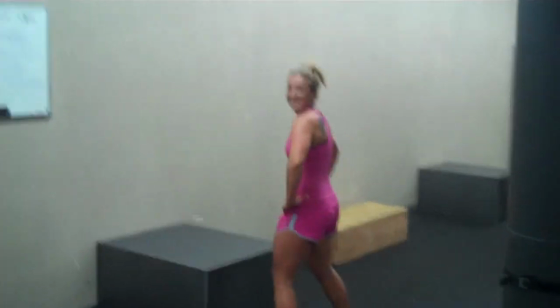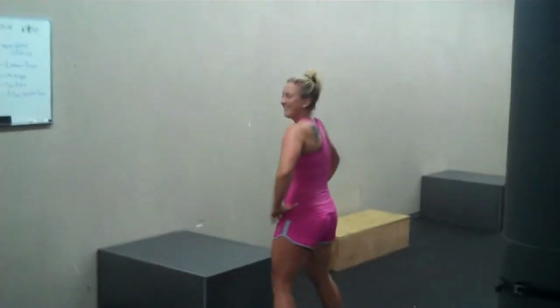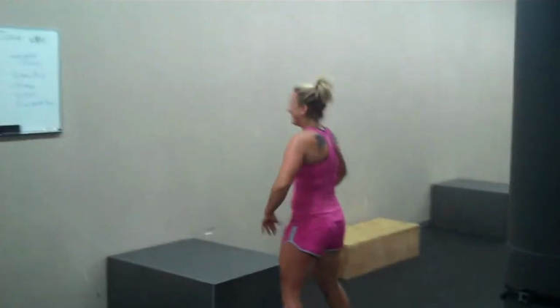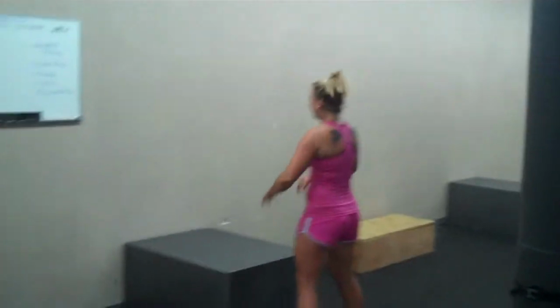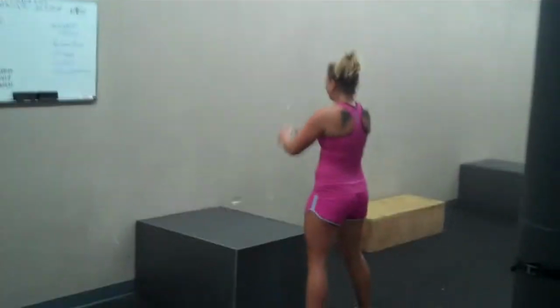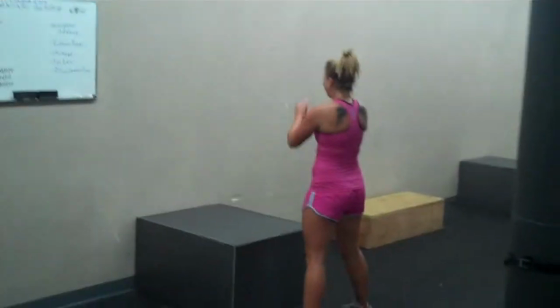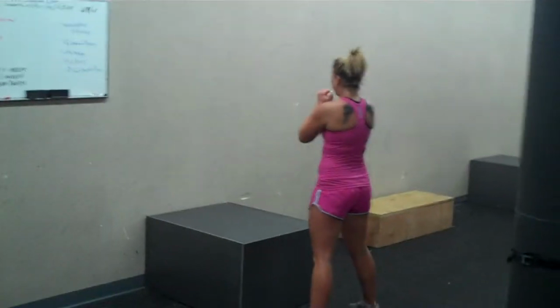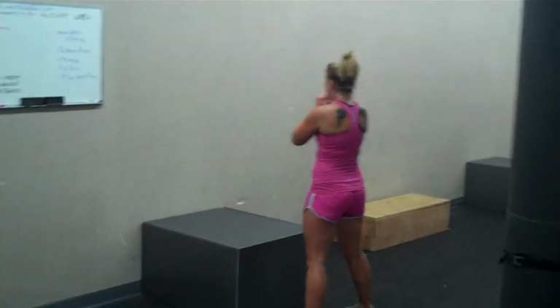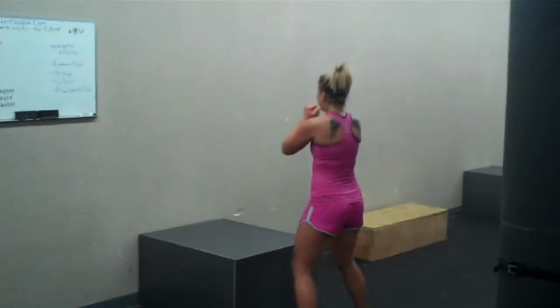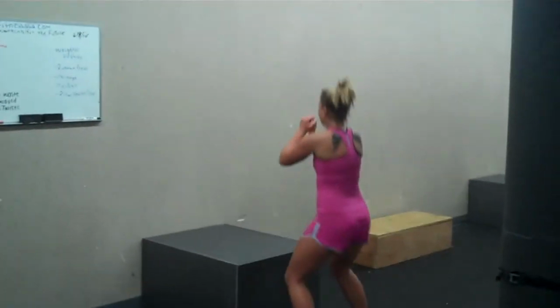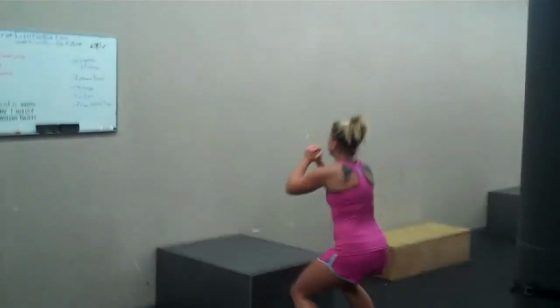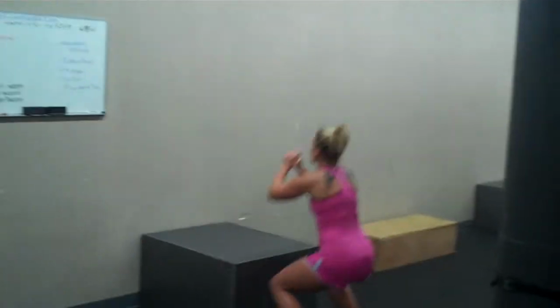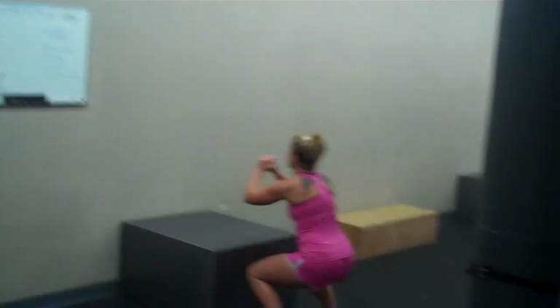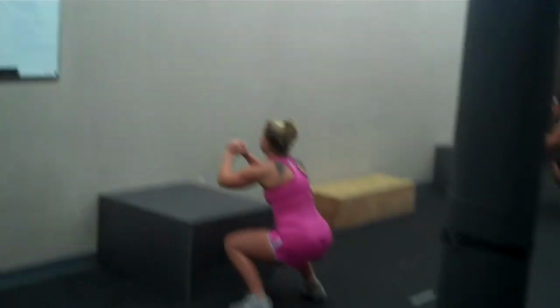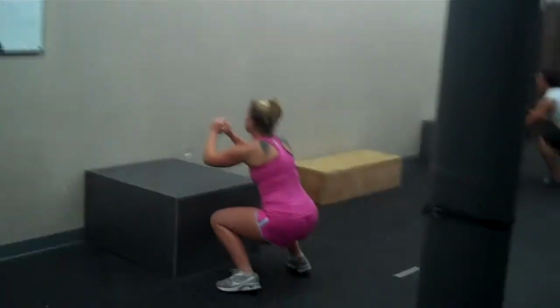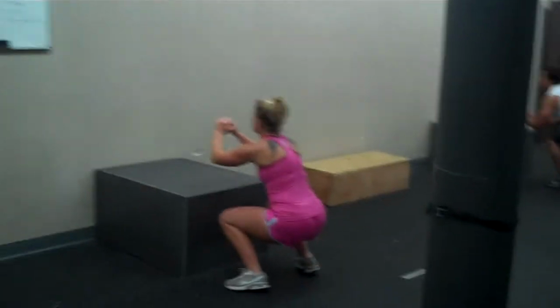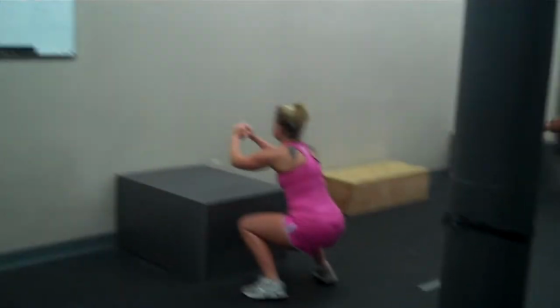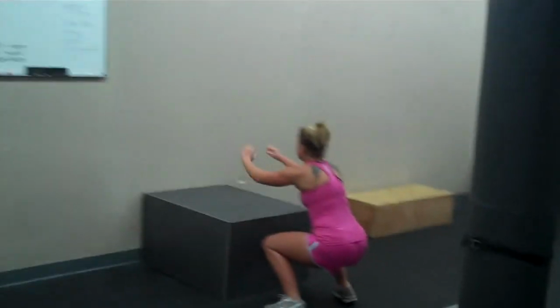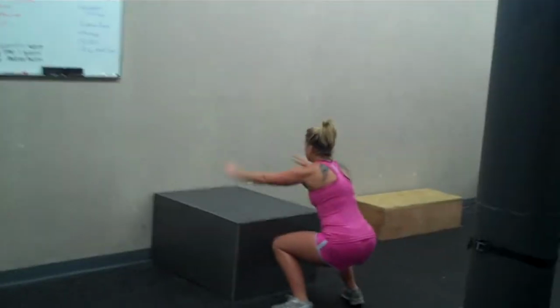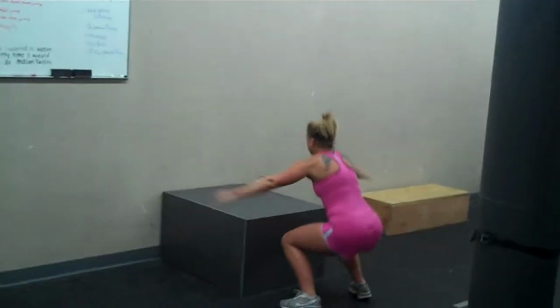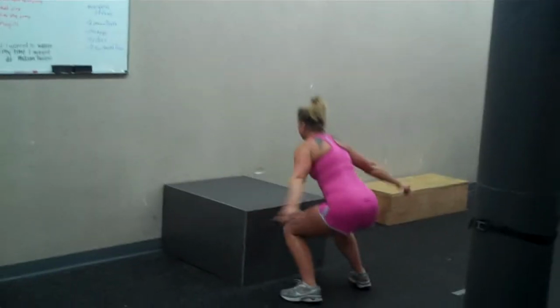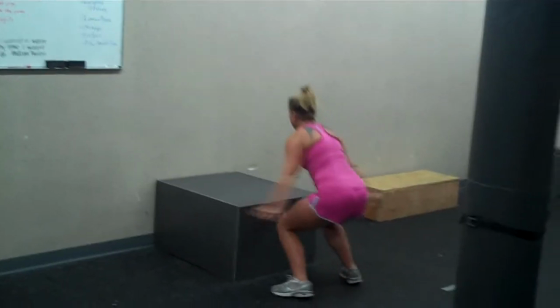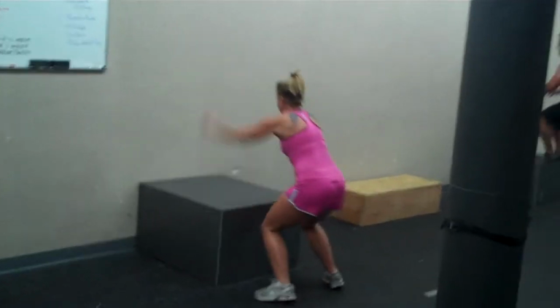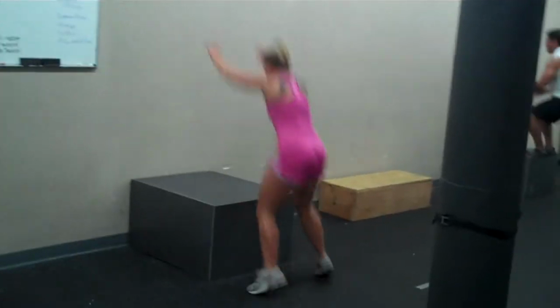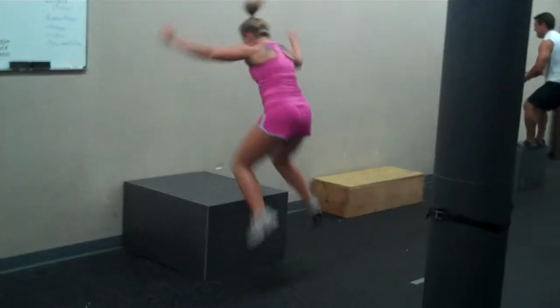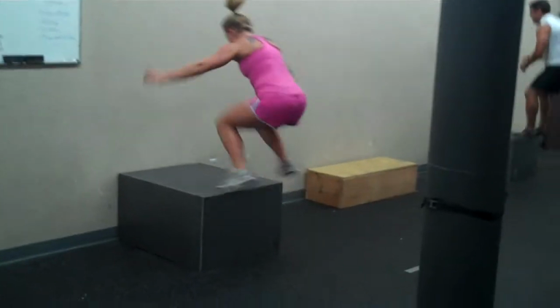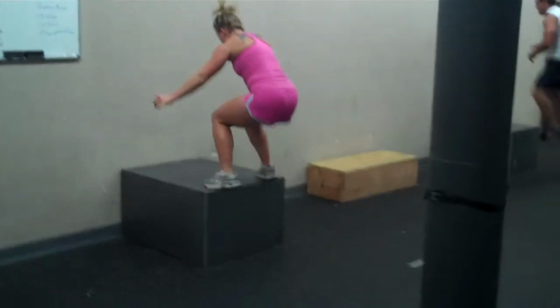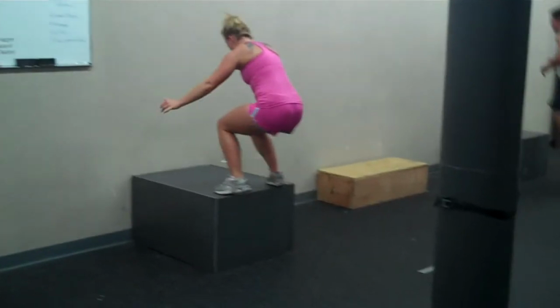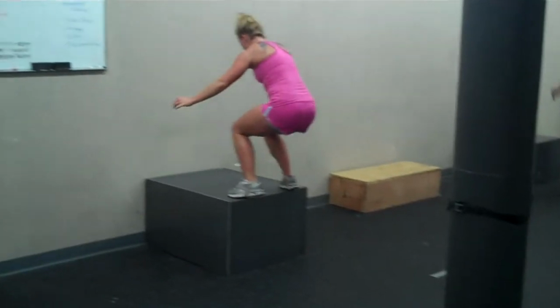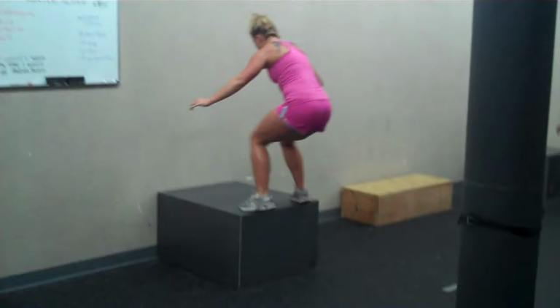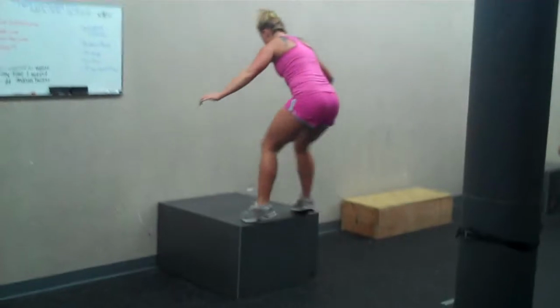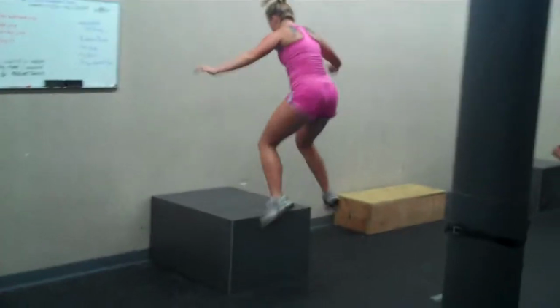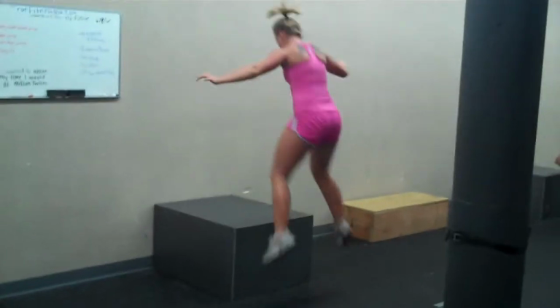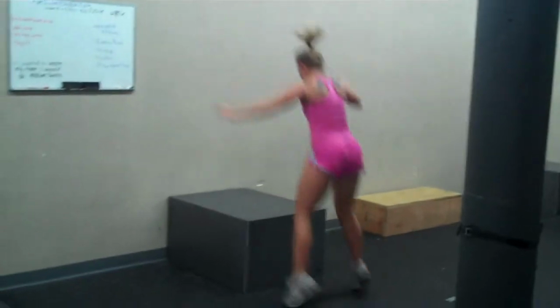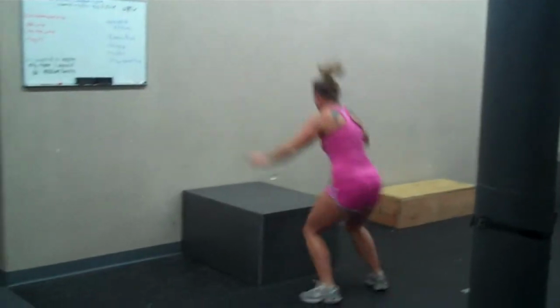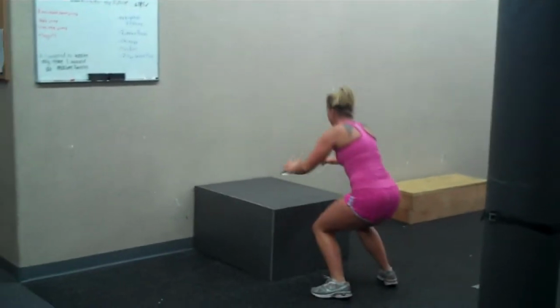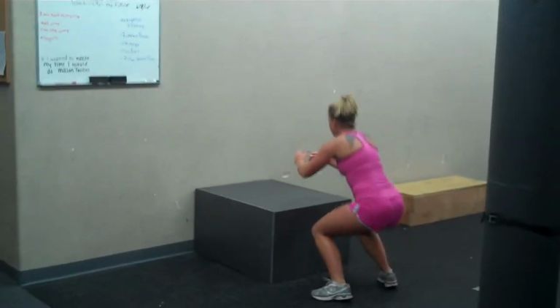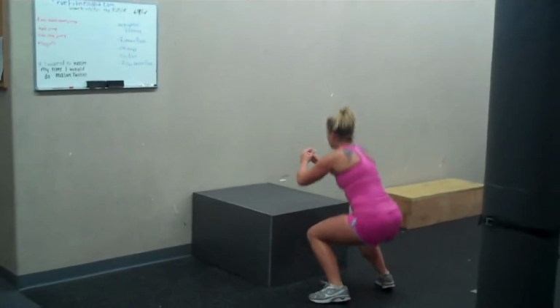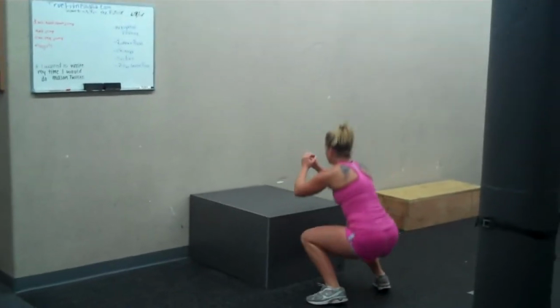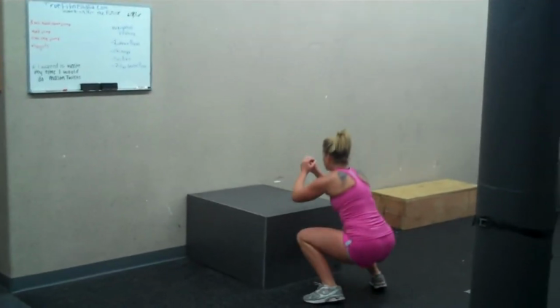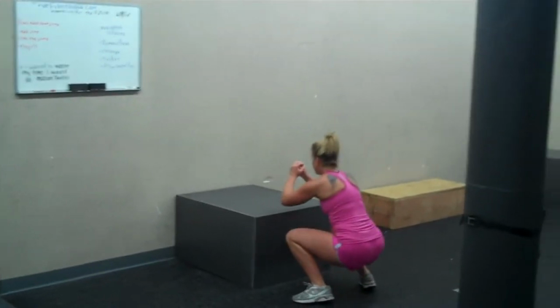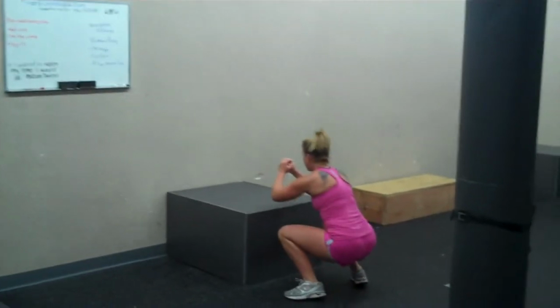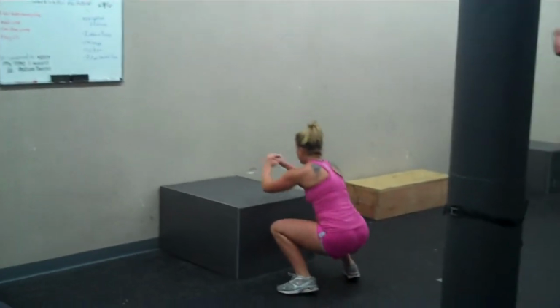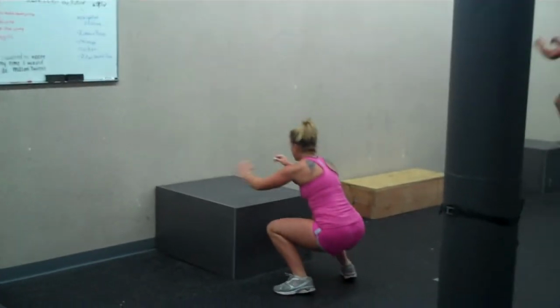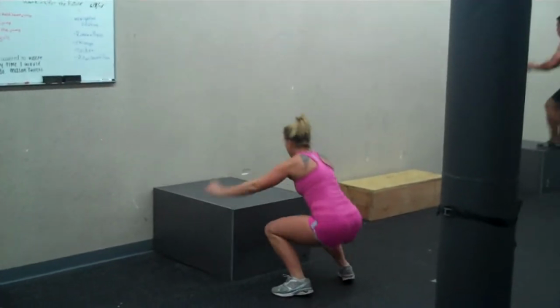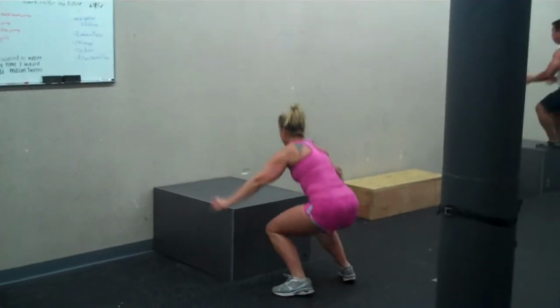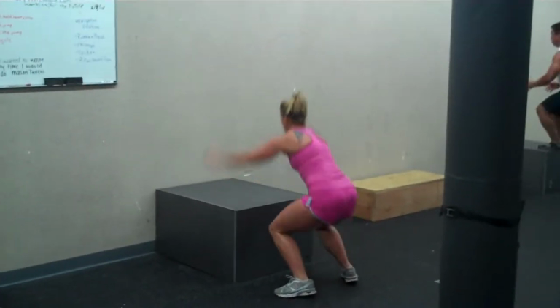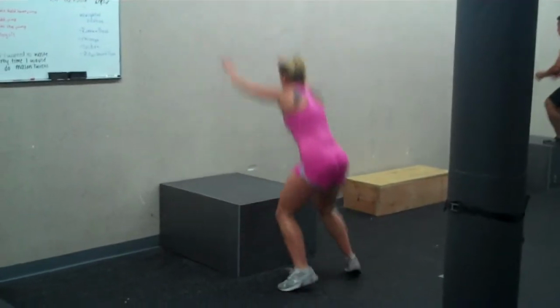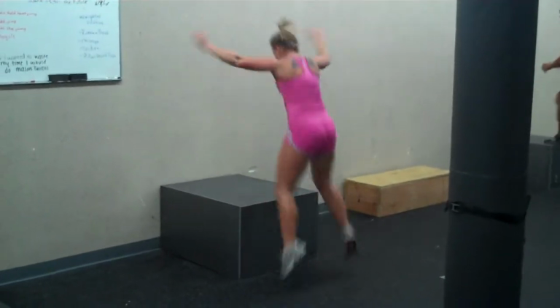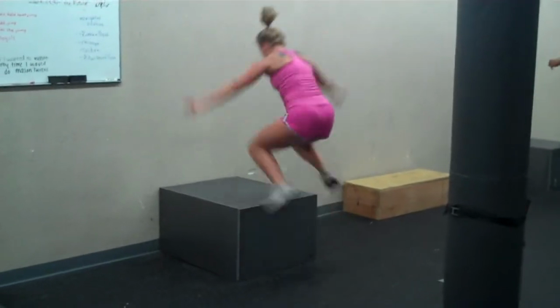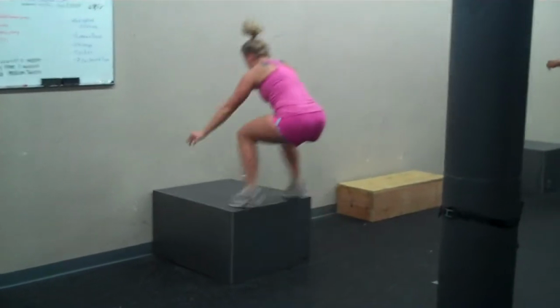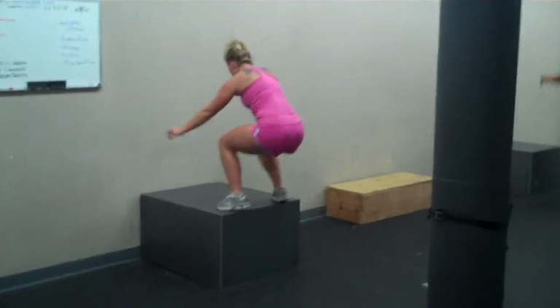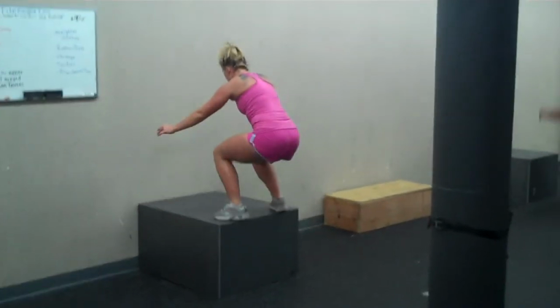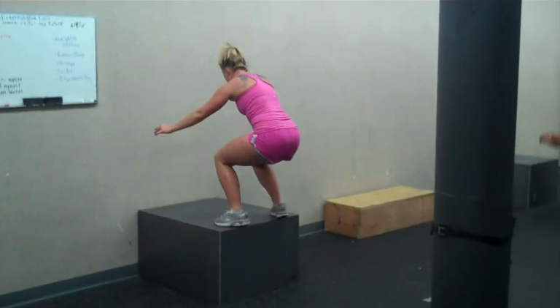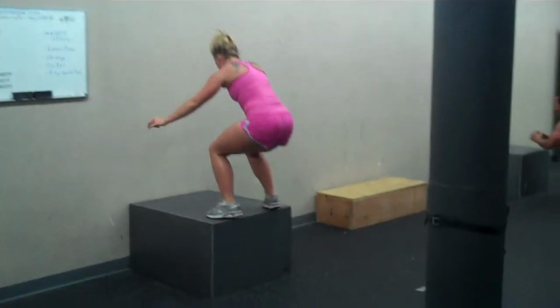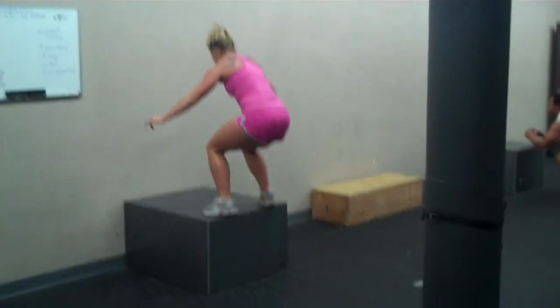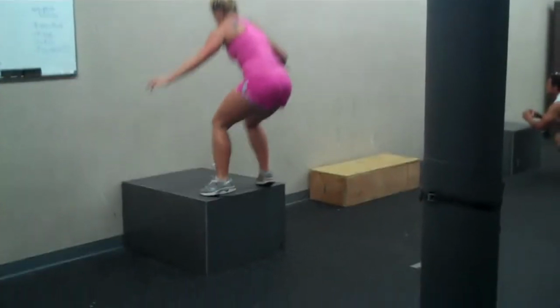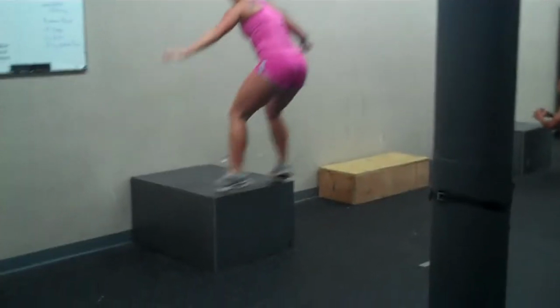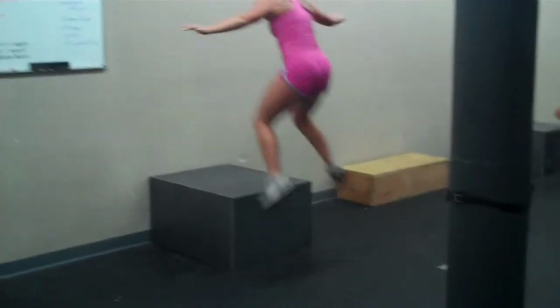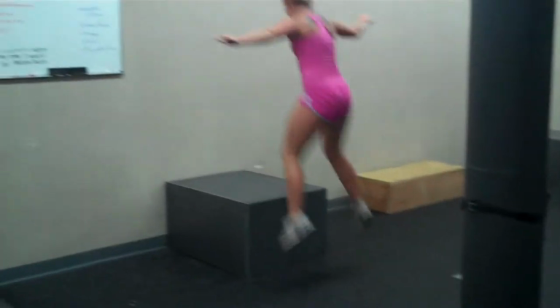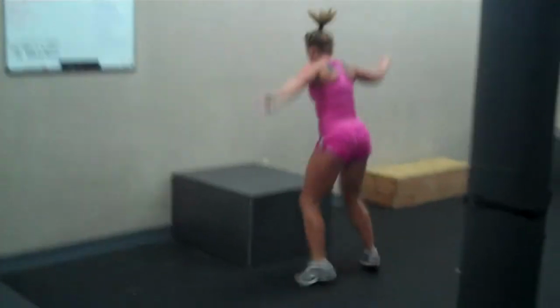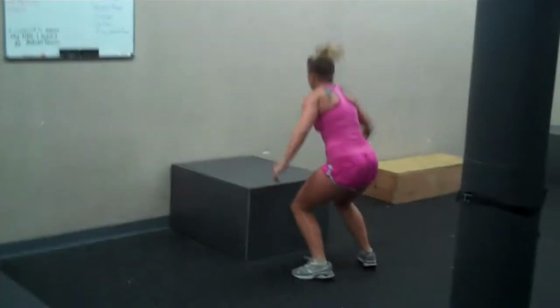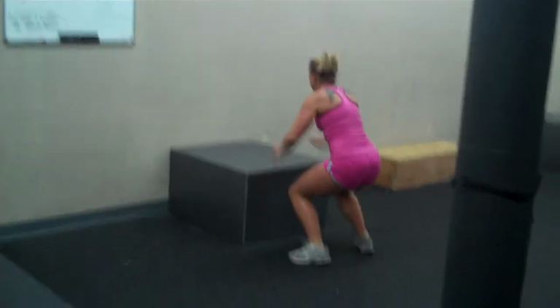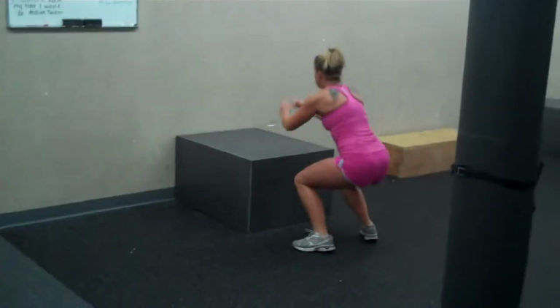Three seconds squat. What you're doing: come down in your squat position, hold that for three seconds, then you're going to do the box jump.